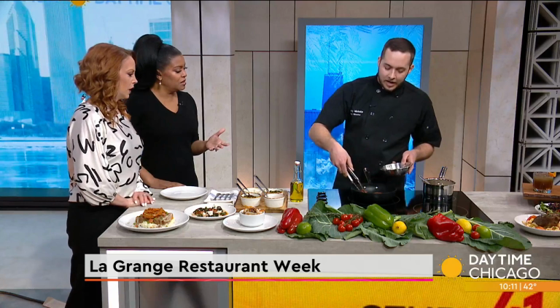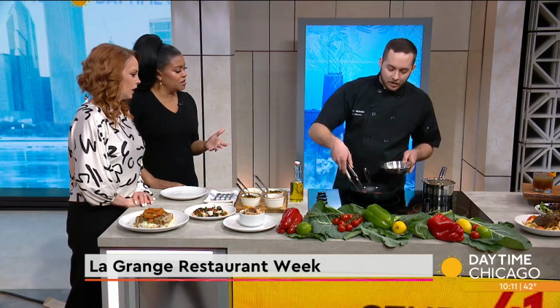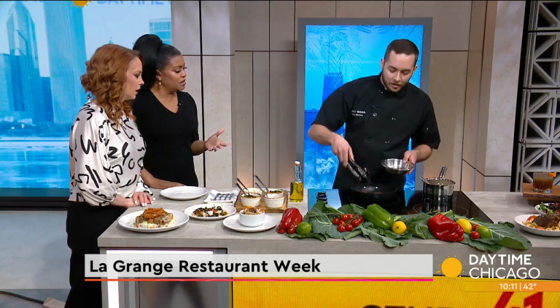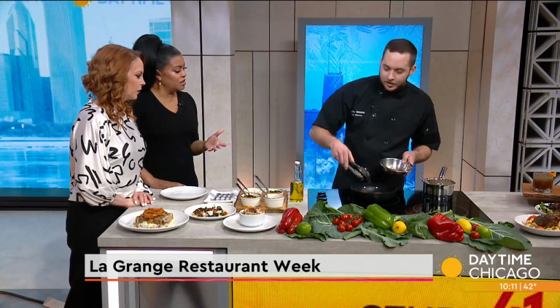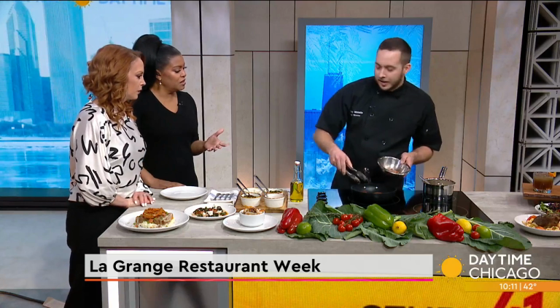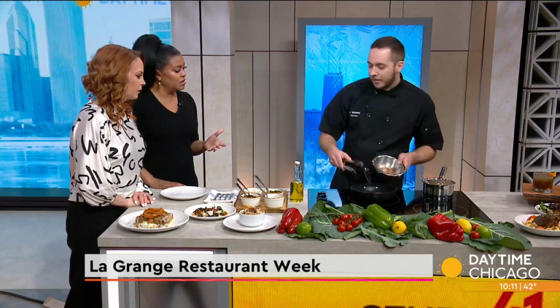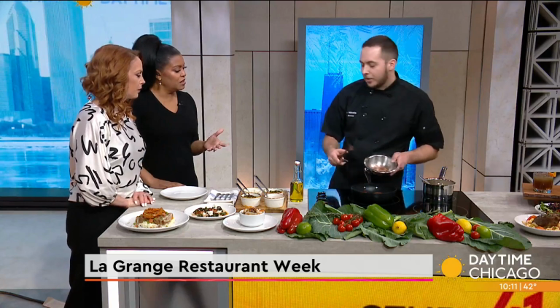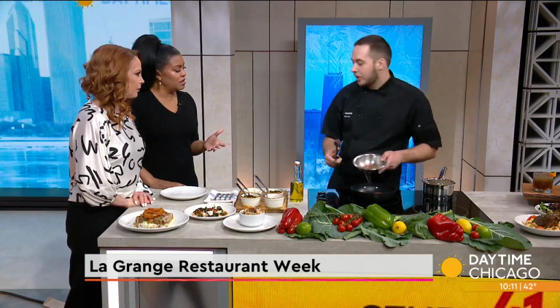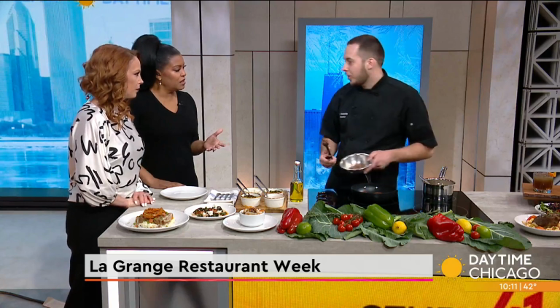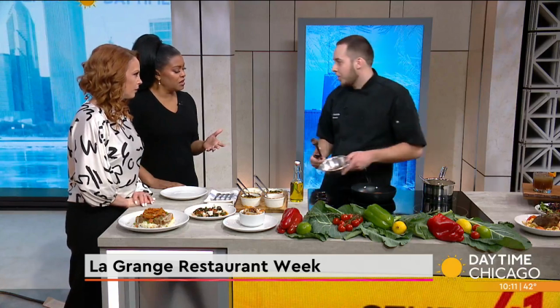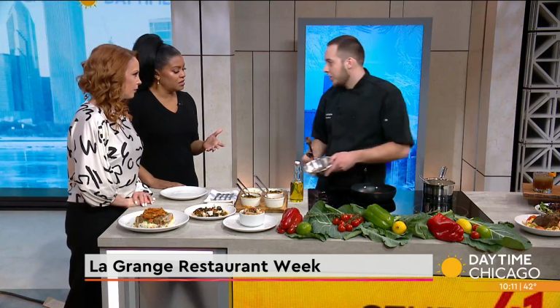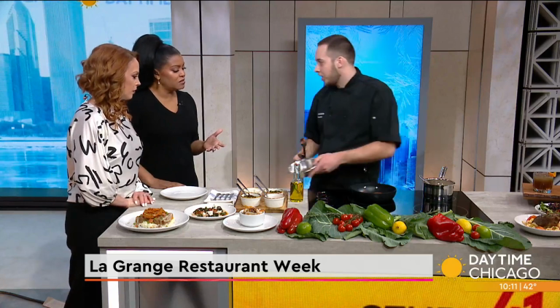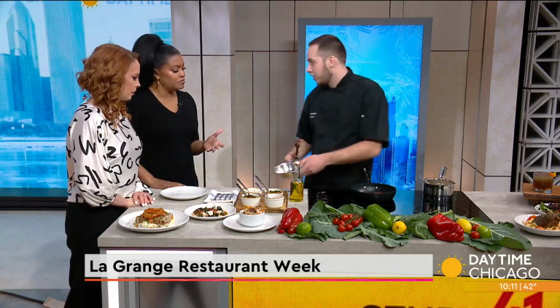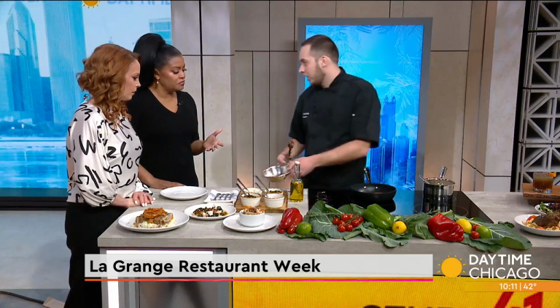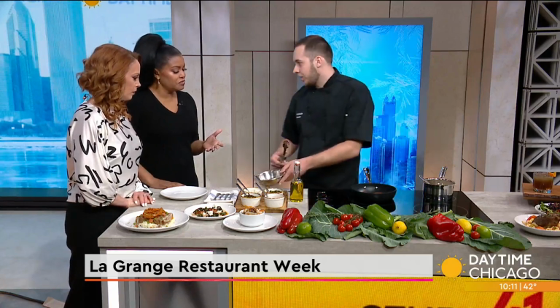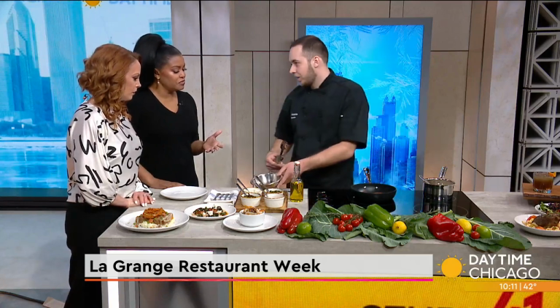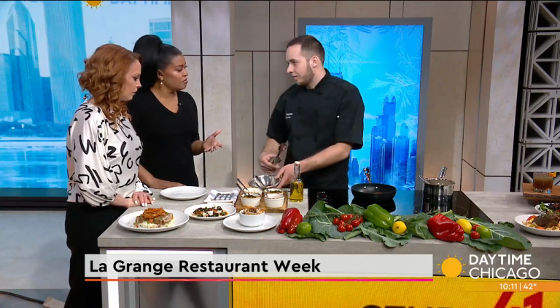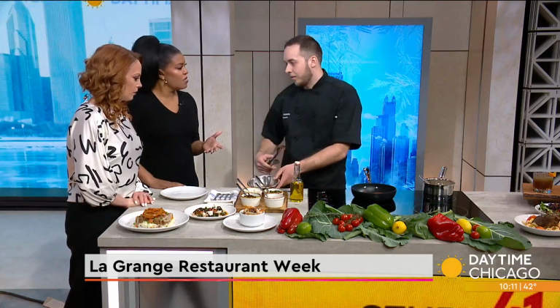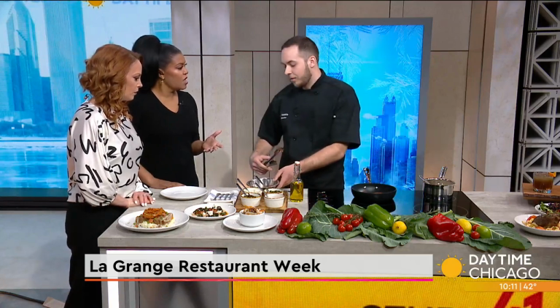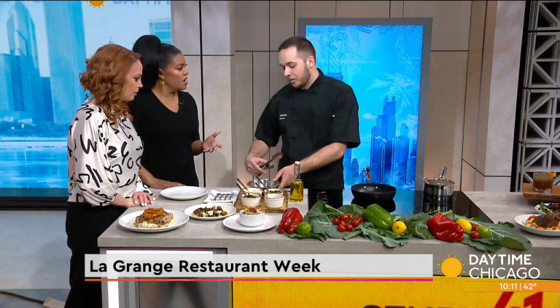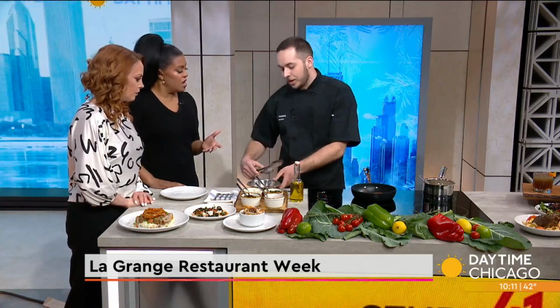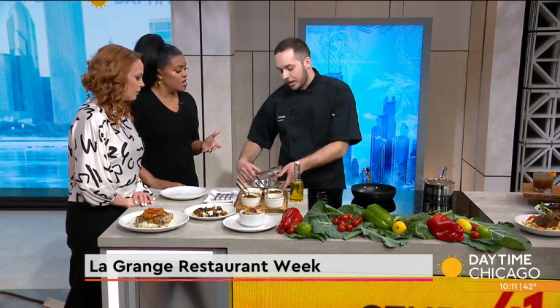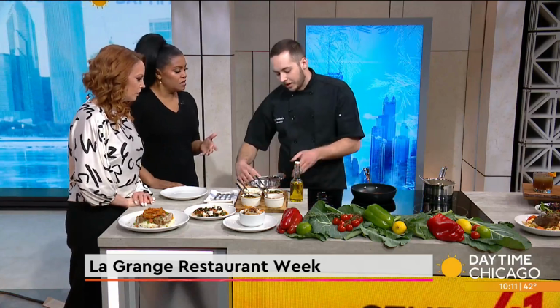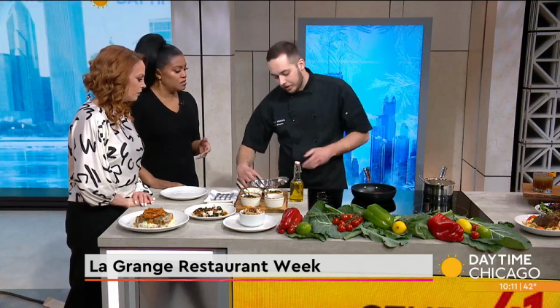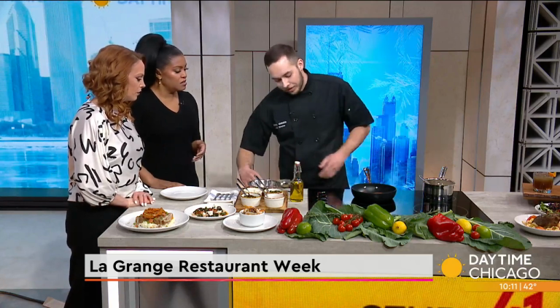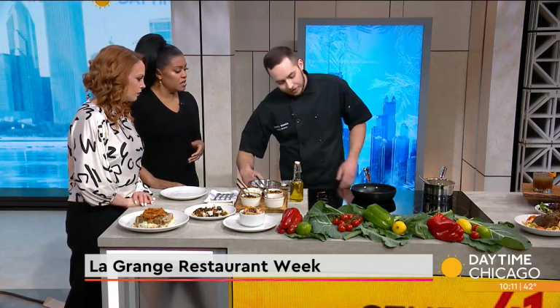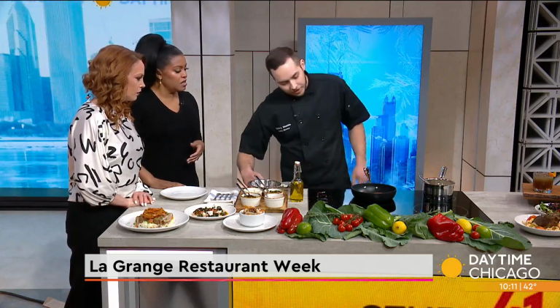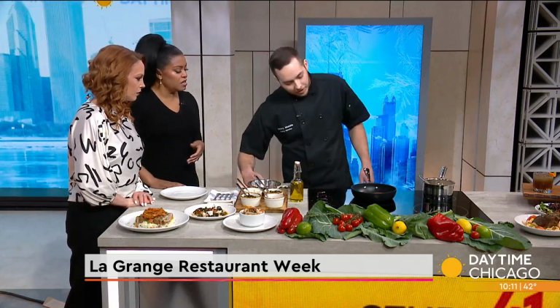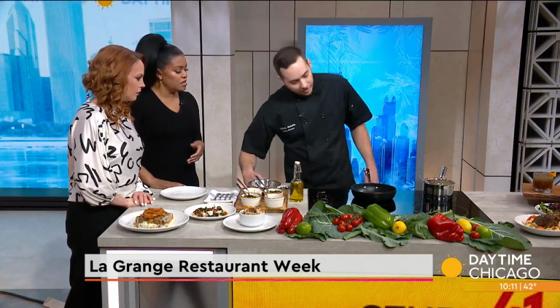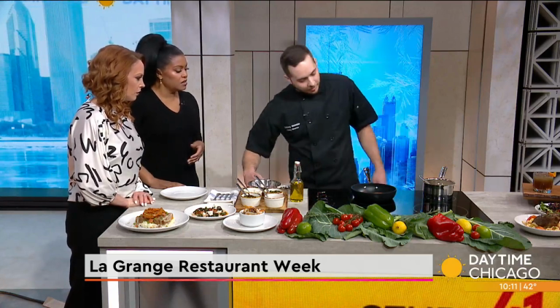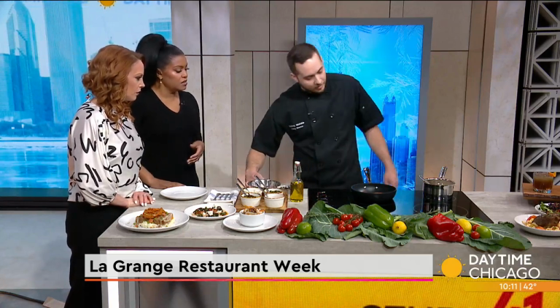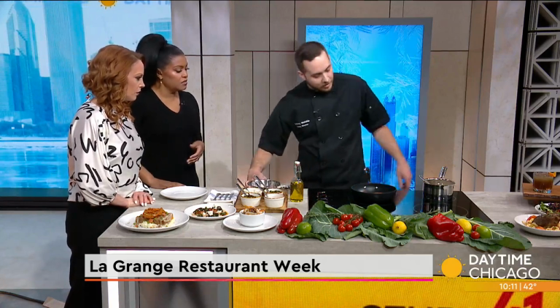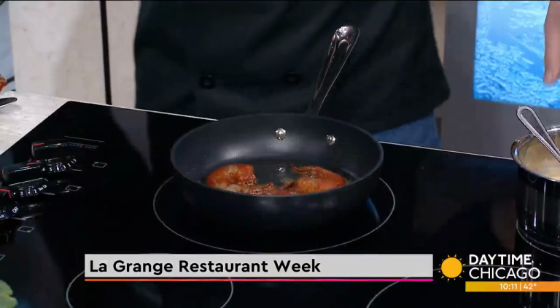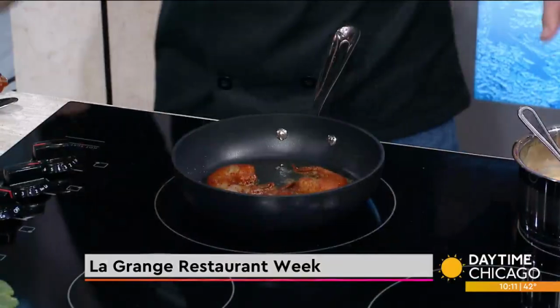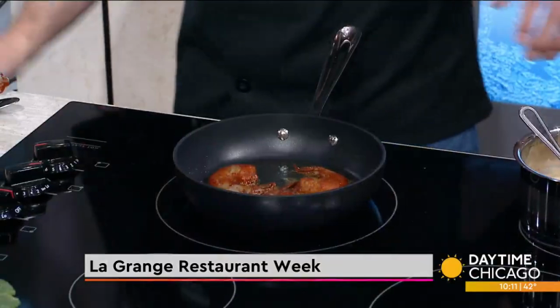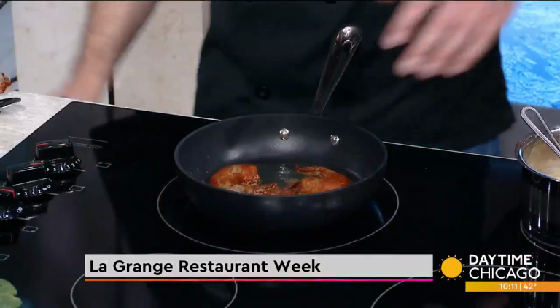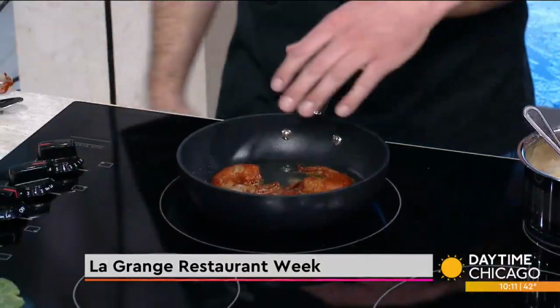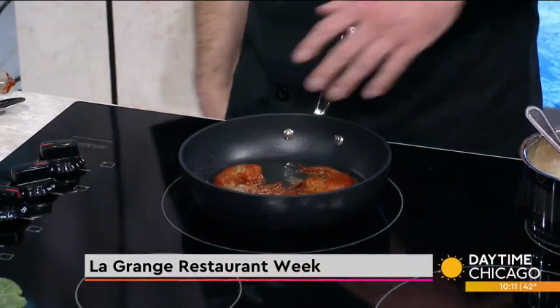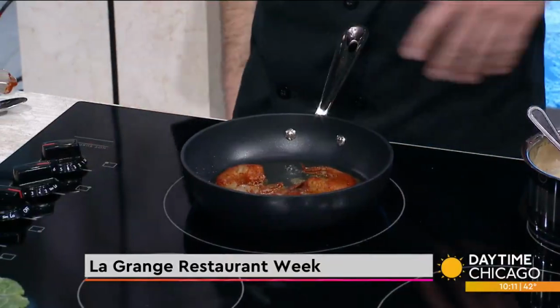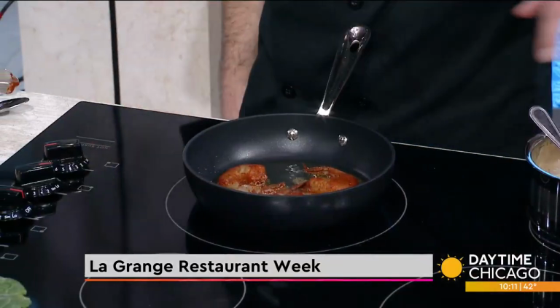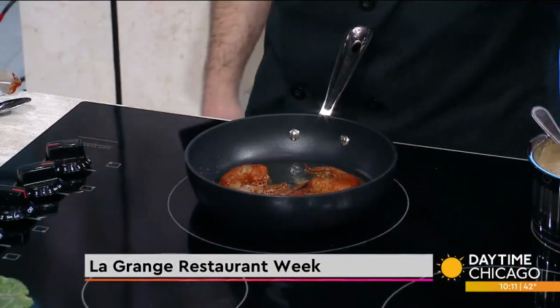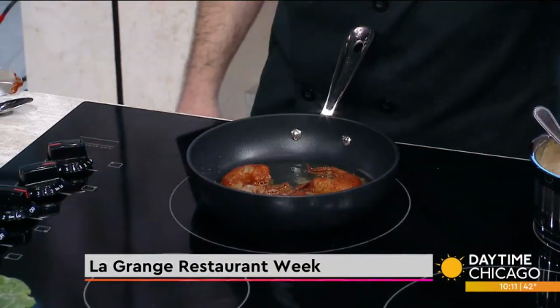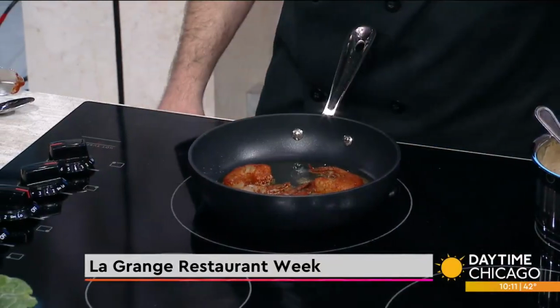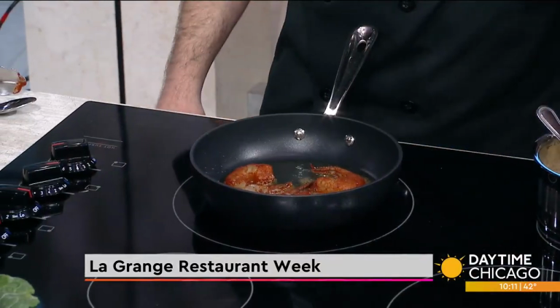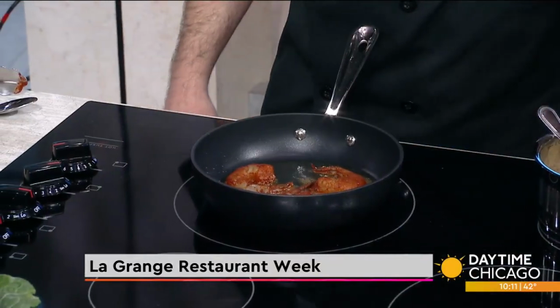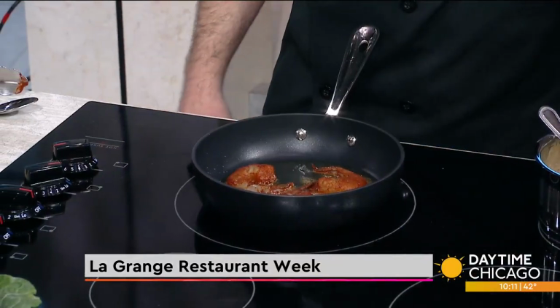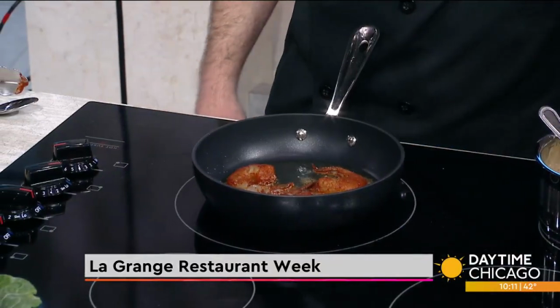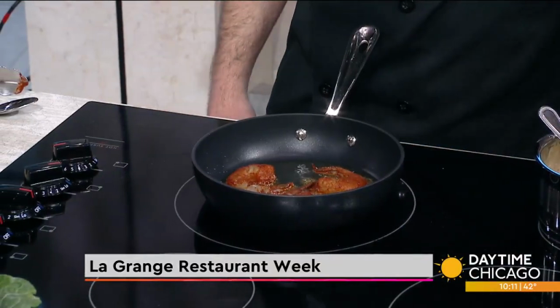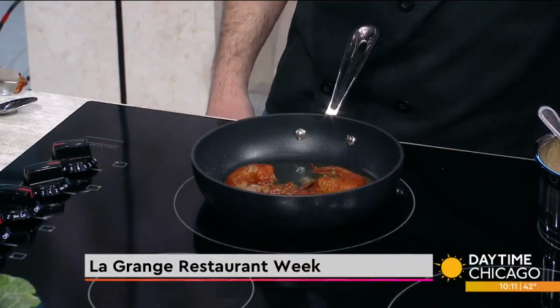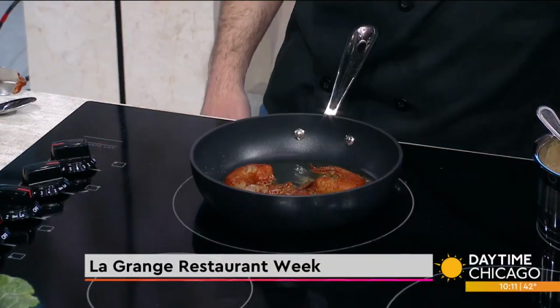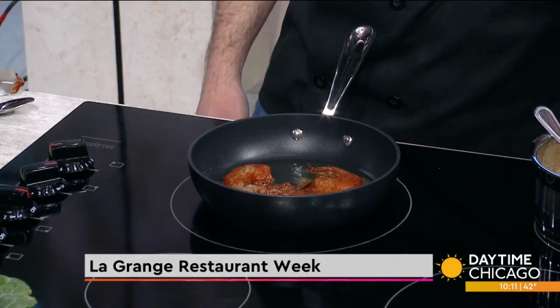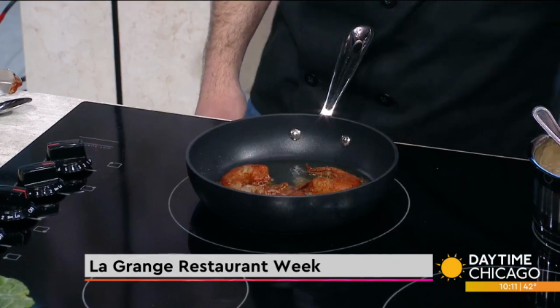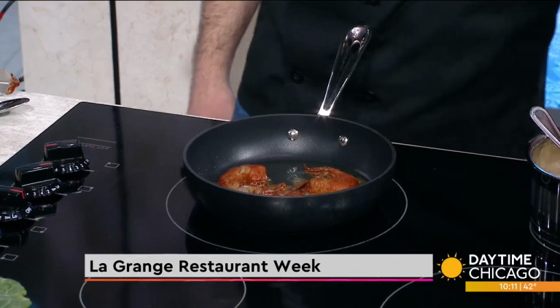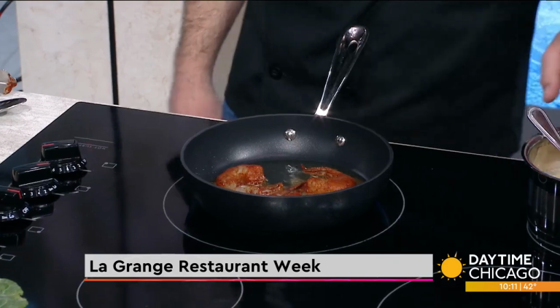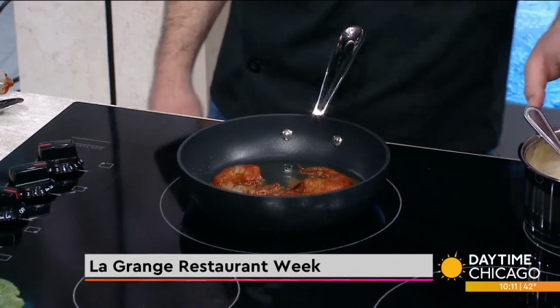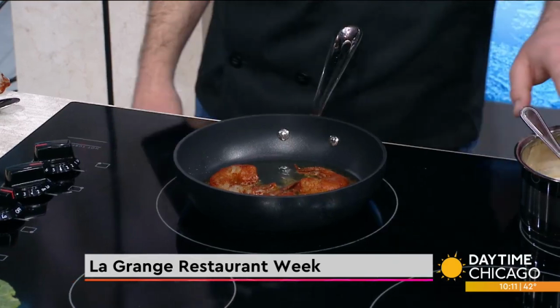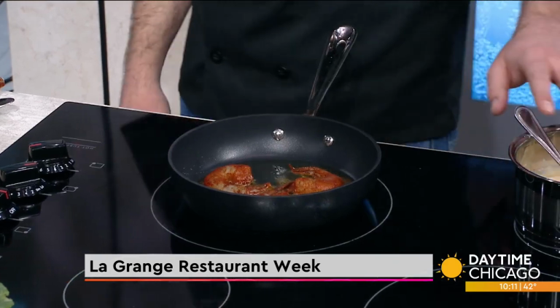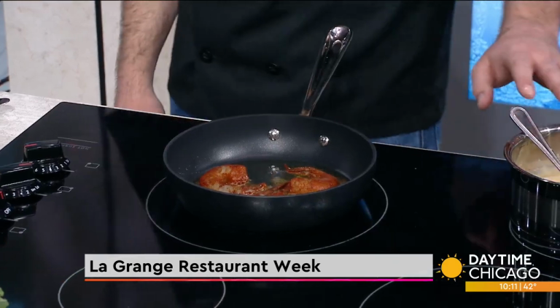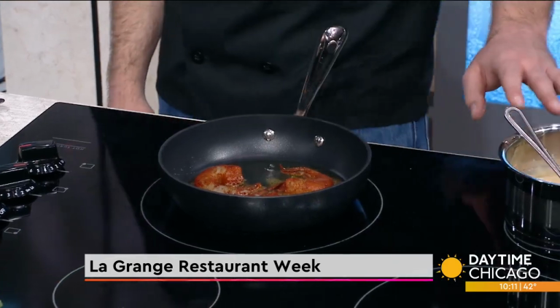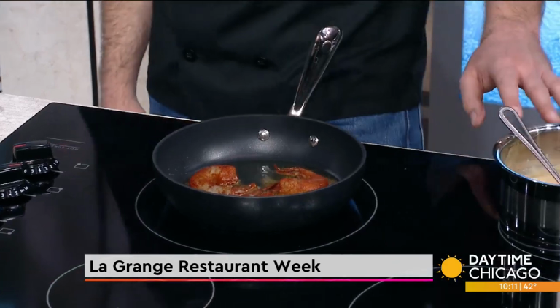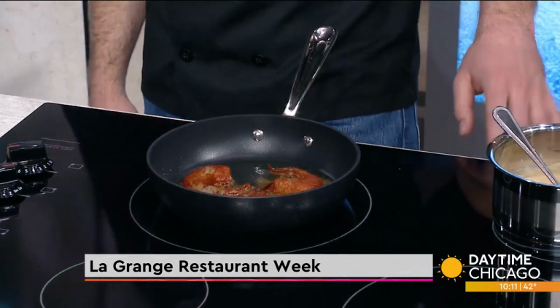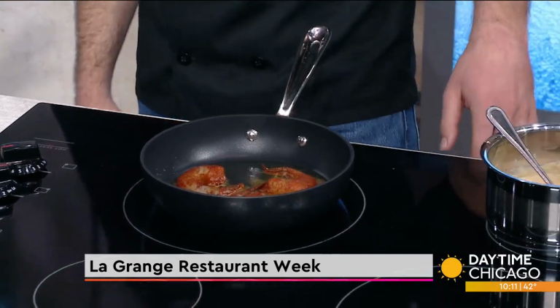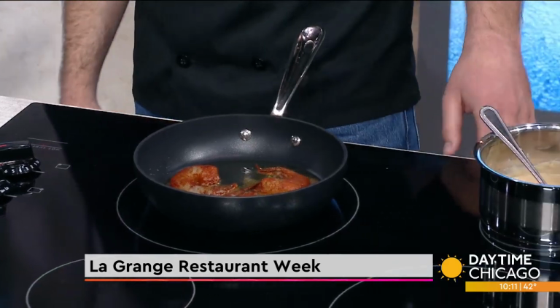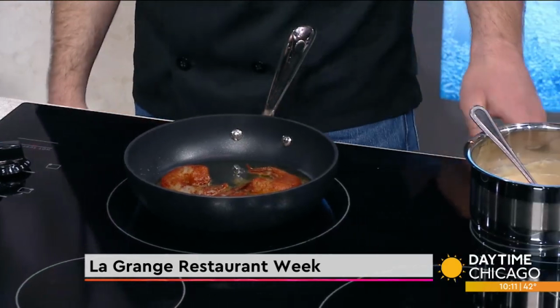Not a long time - just toss it in there, let it sit for a few seconds. While that's heating up, we're going to keep our bean puree heating up on the side over here.